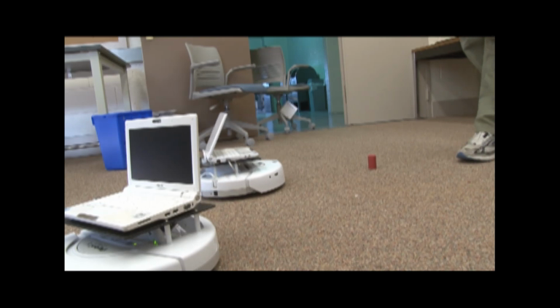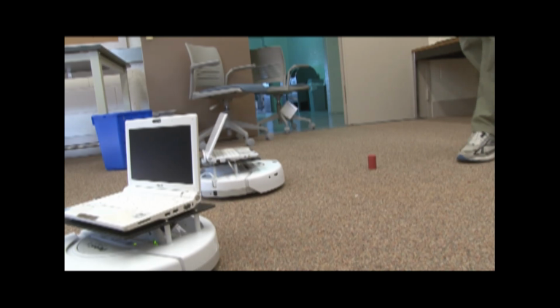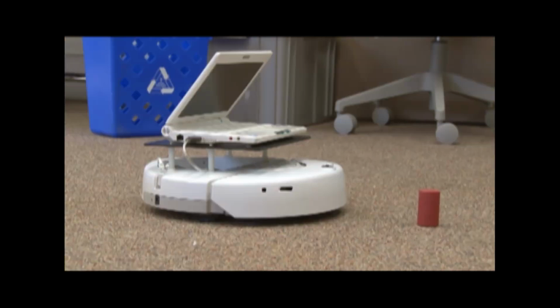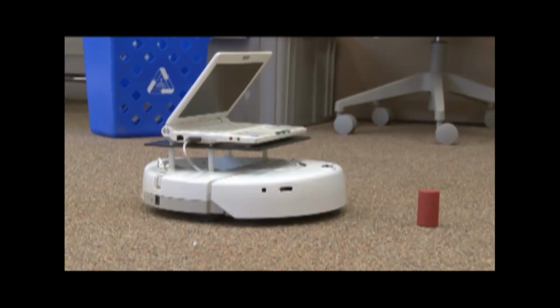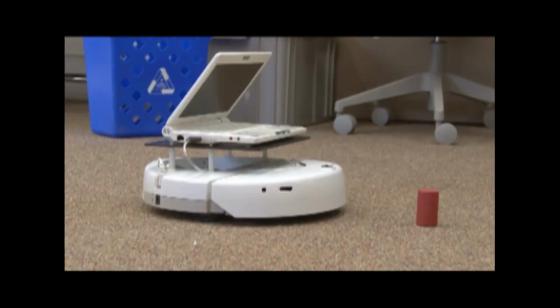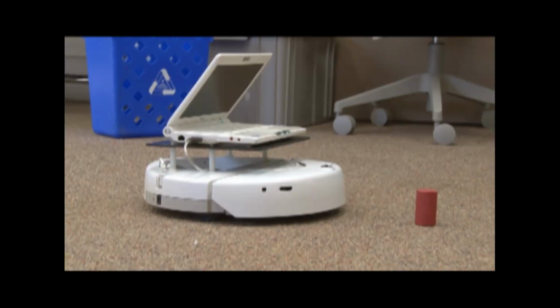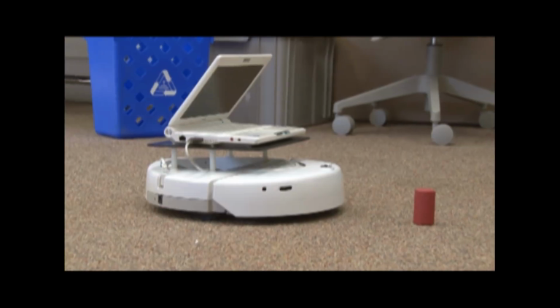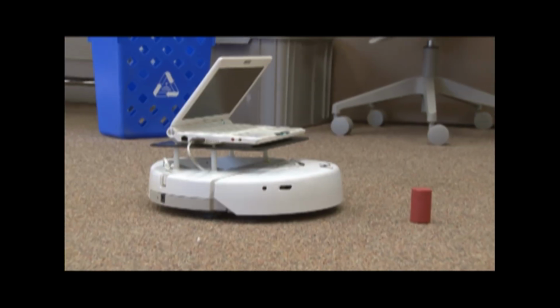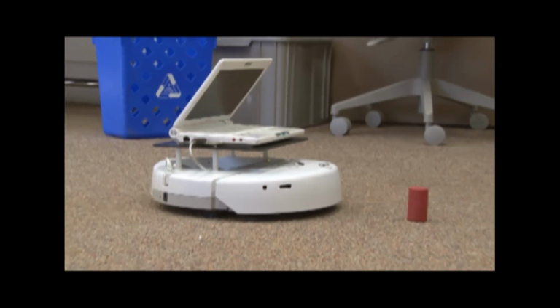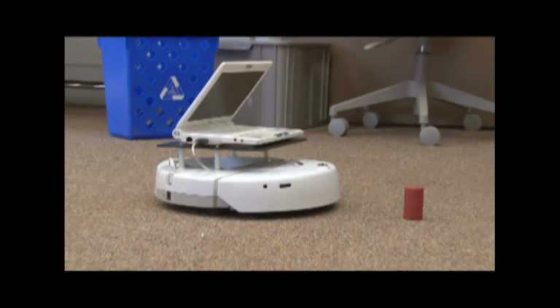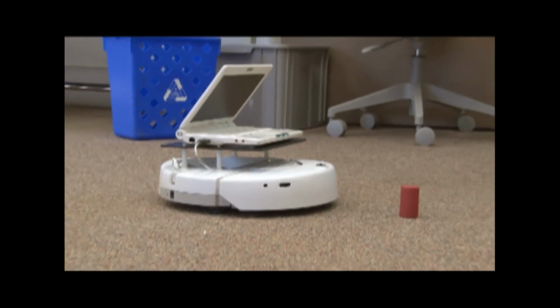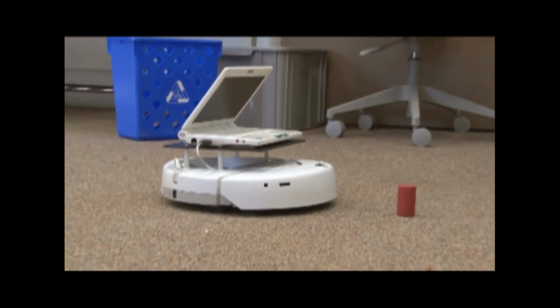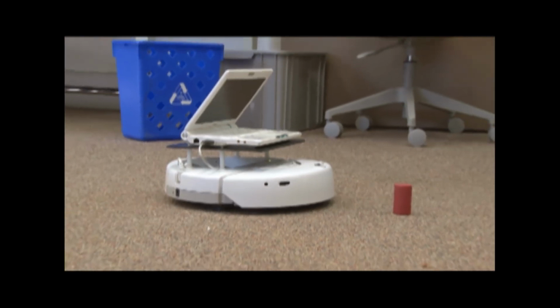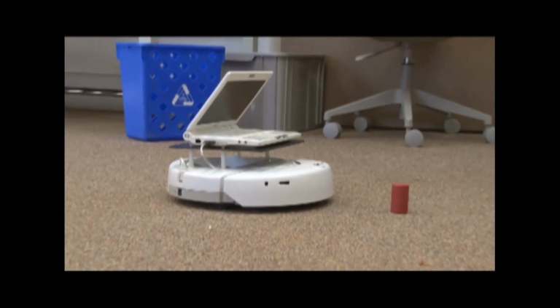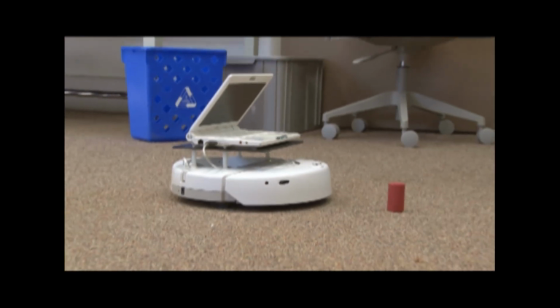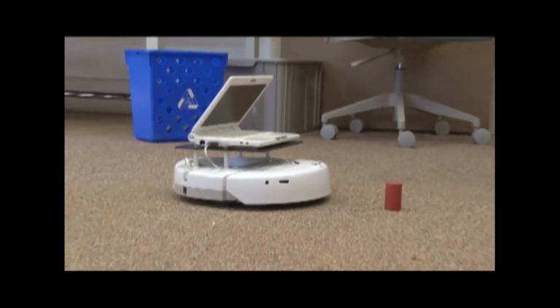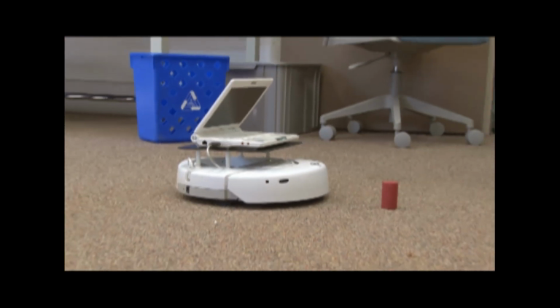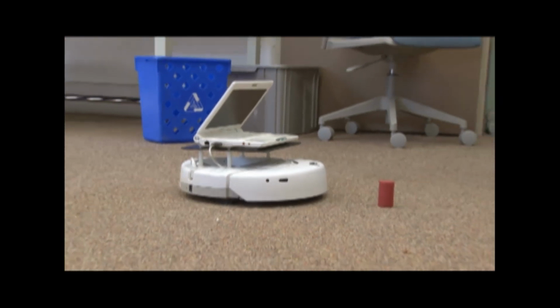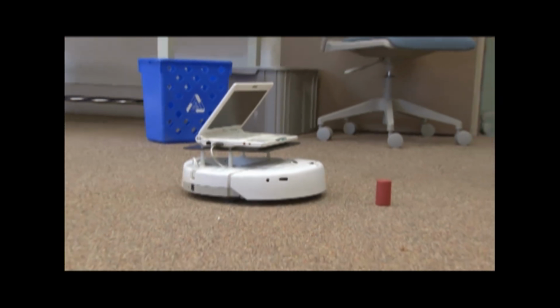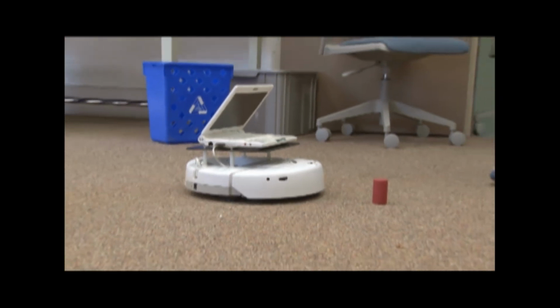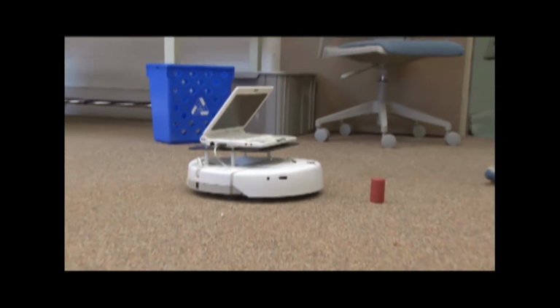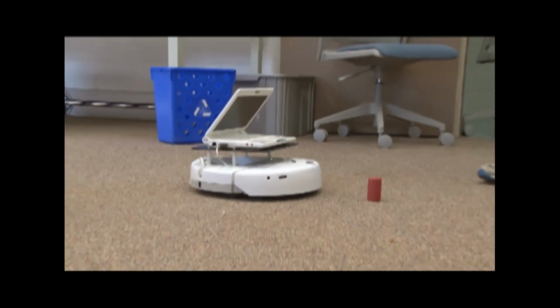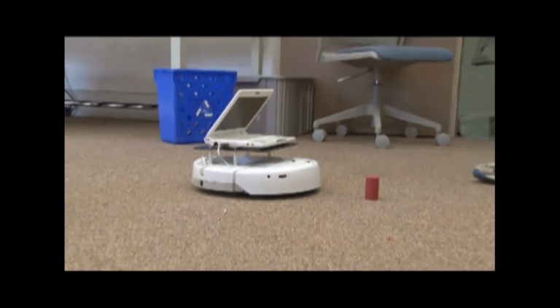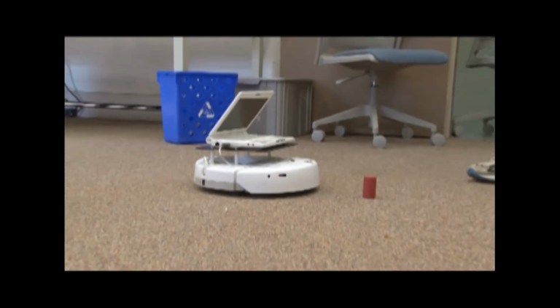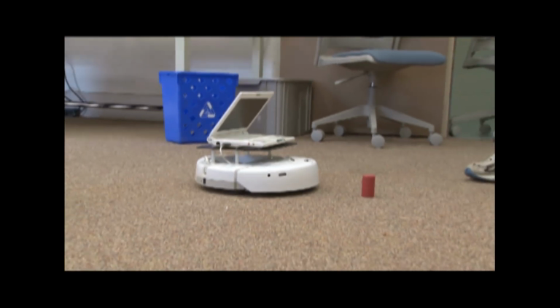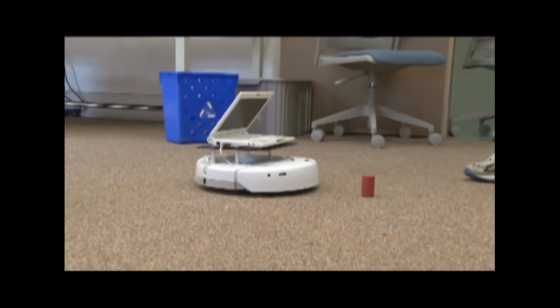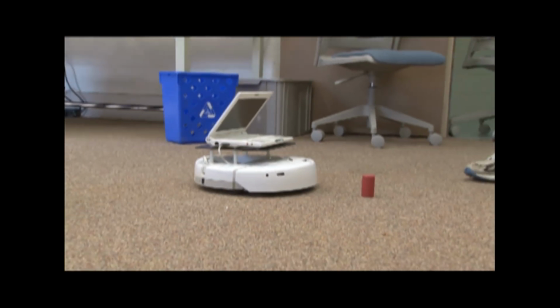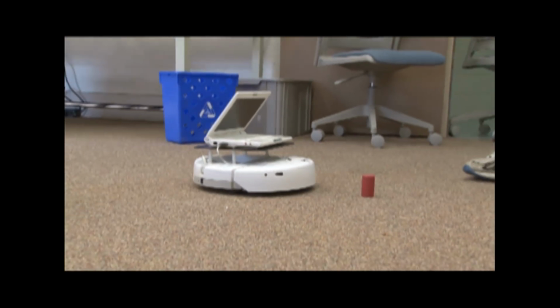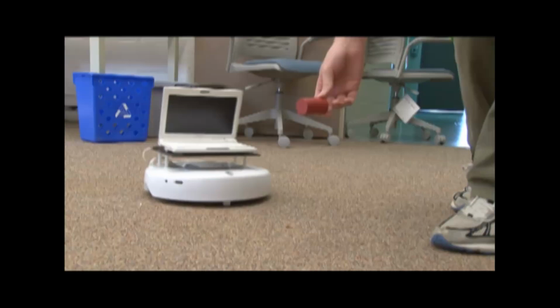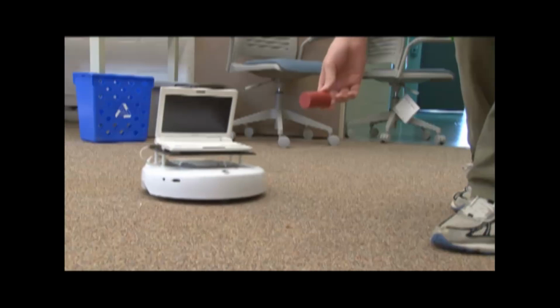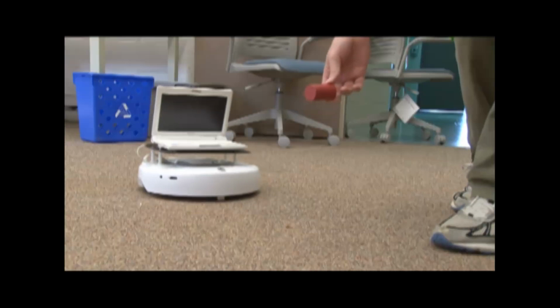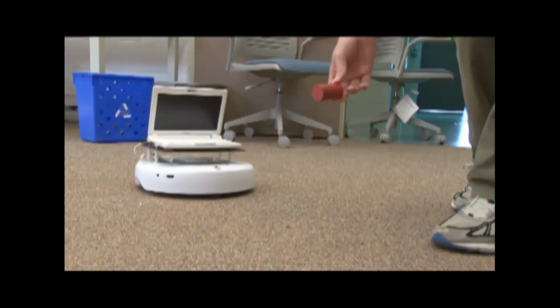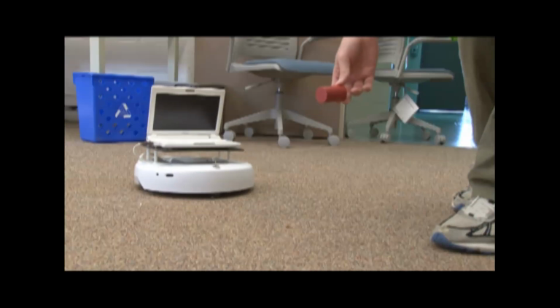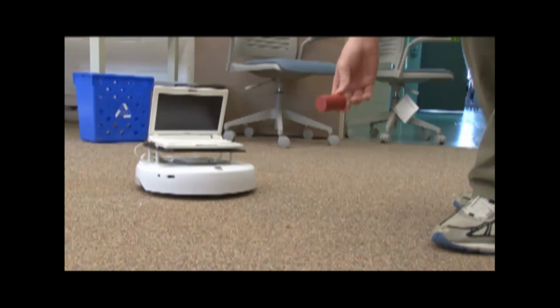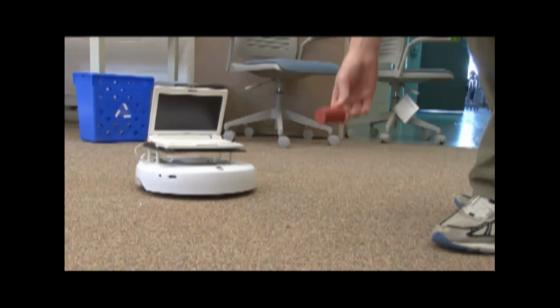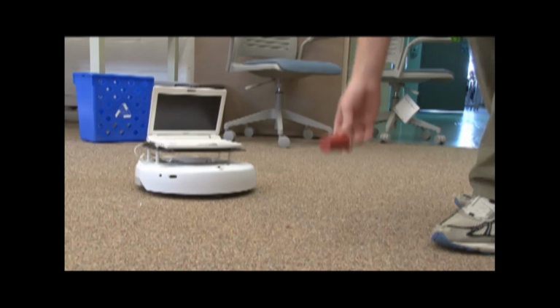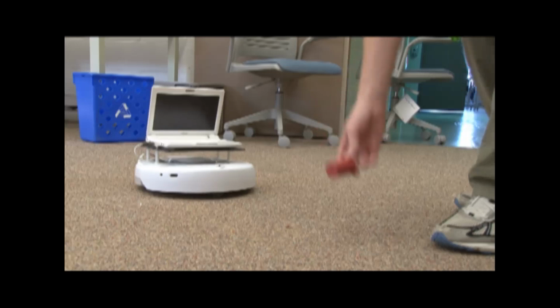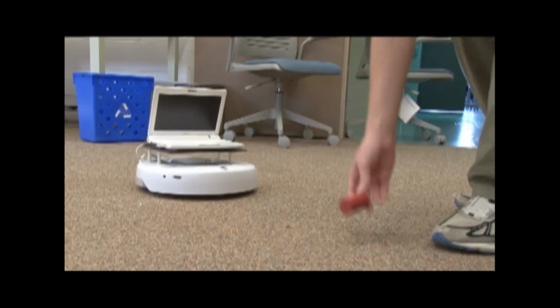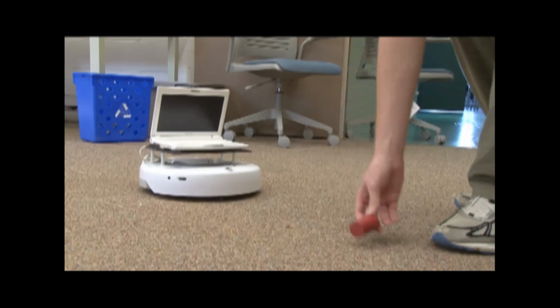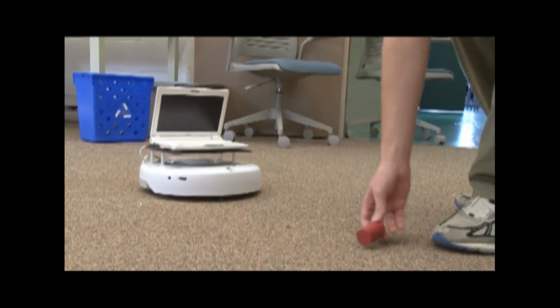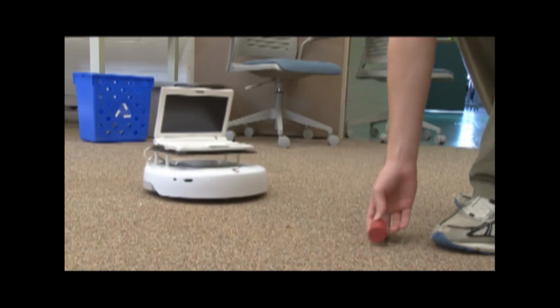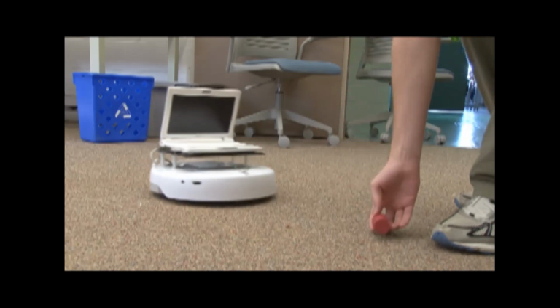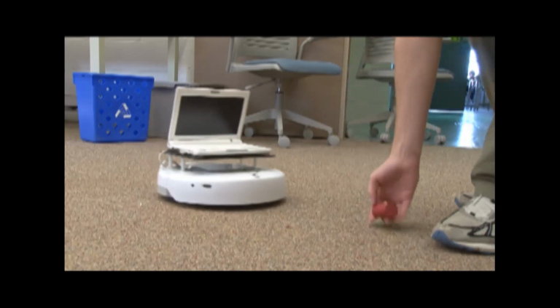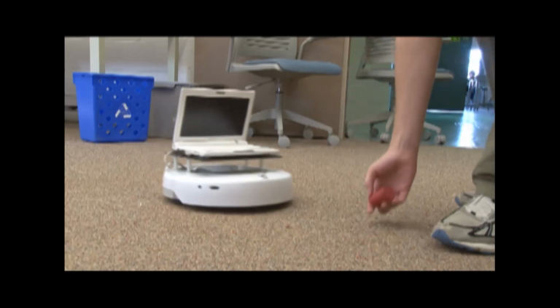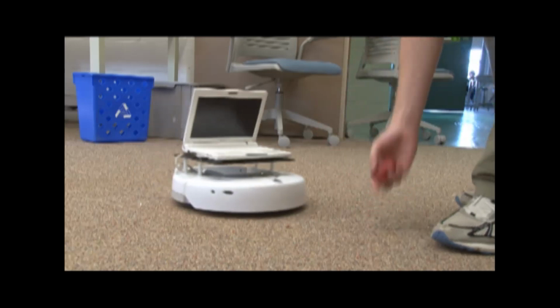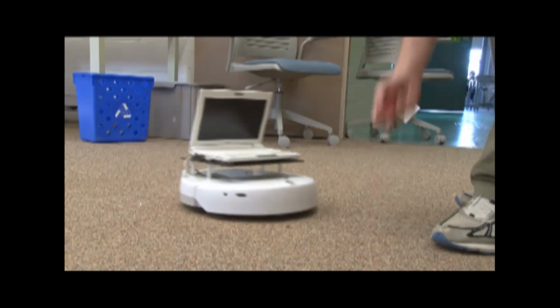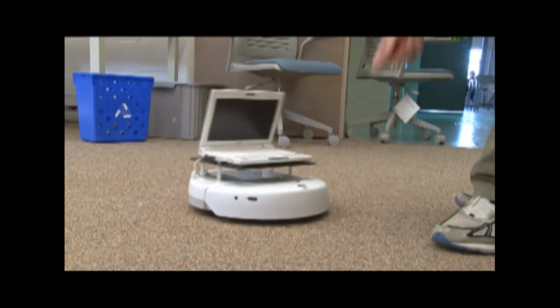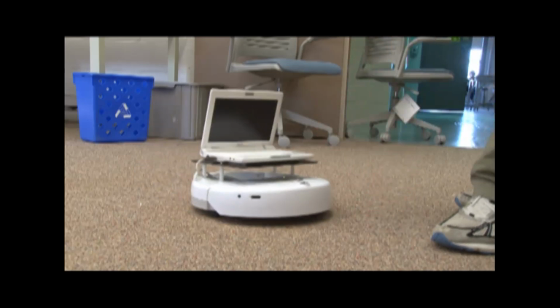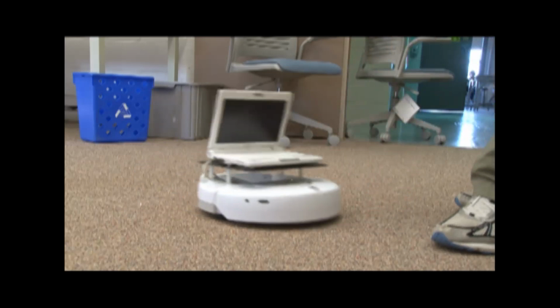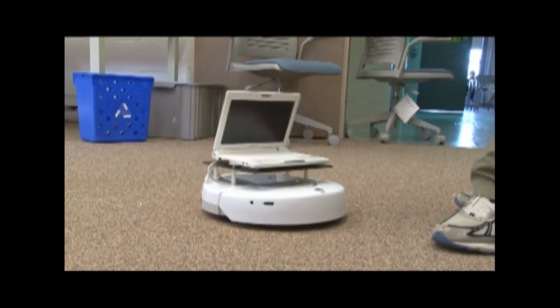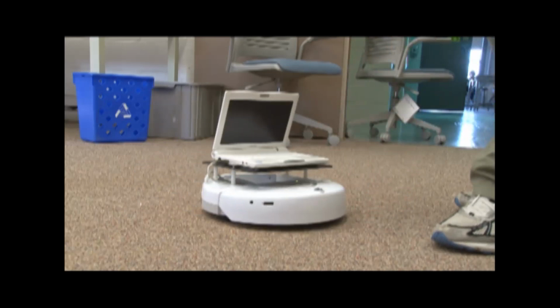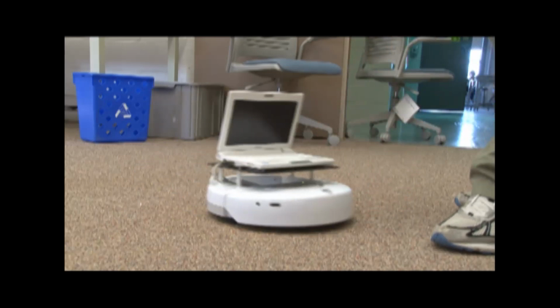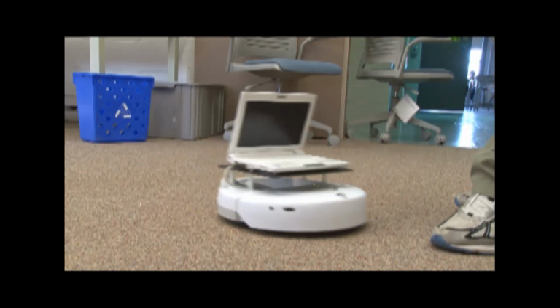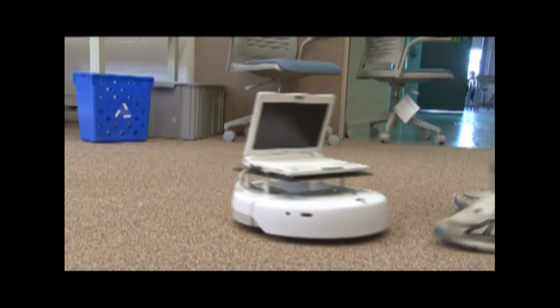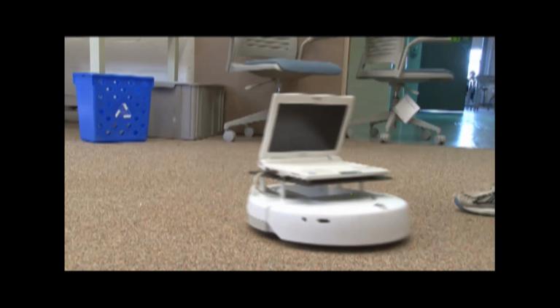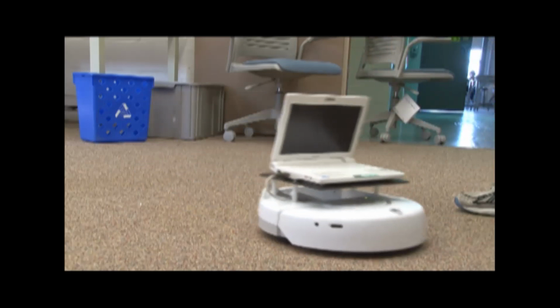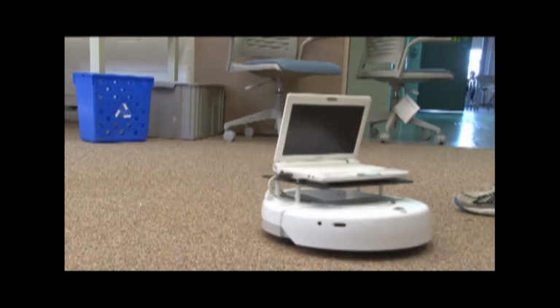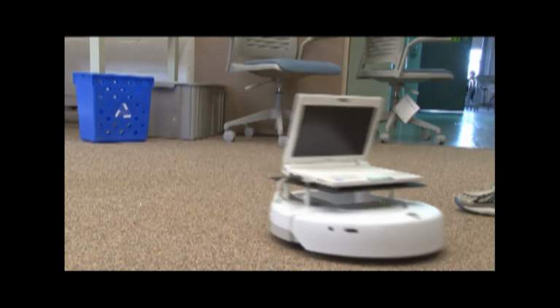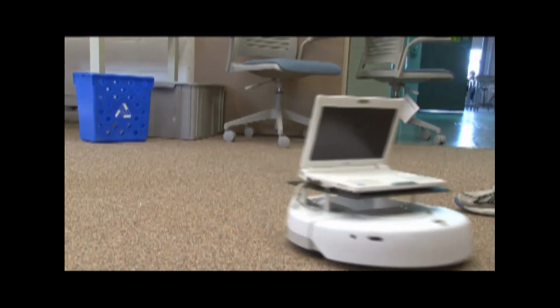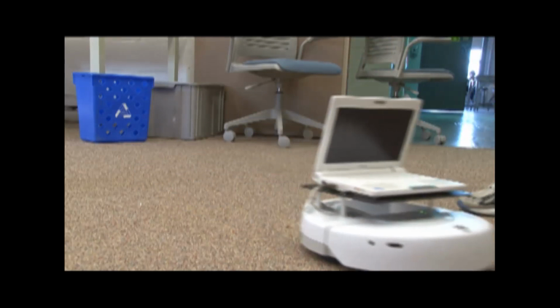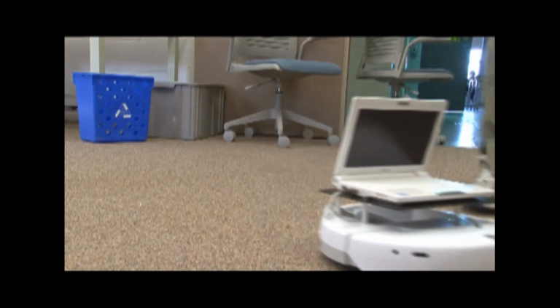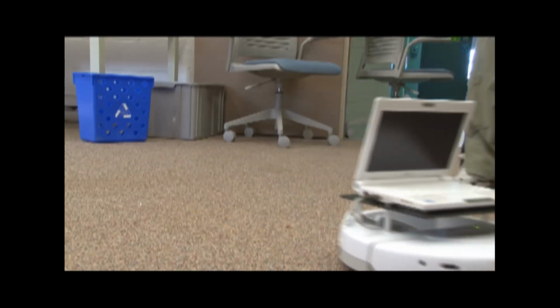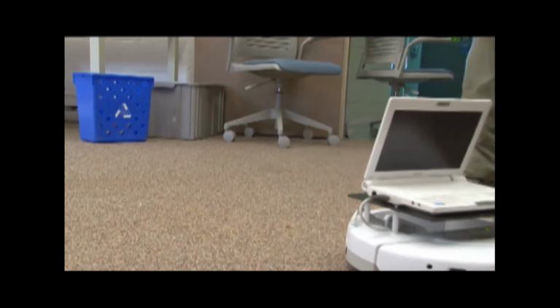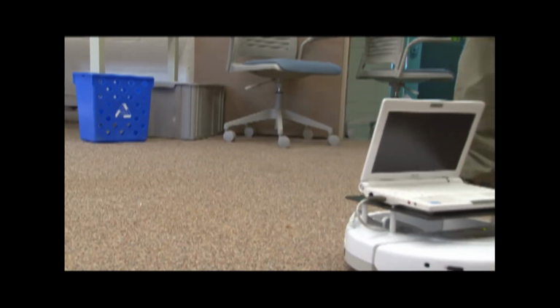The lab, which is open to all students, includes these CREATE robots, which are a convenient pairing of a Roomba robot with a laptop computer.